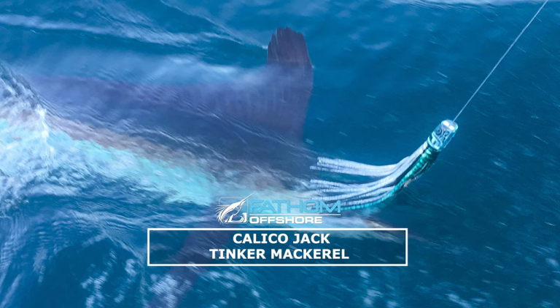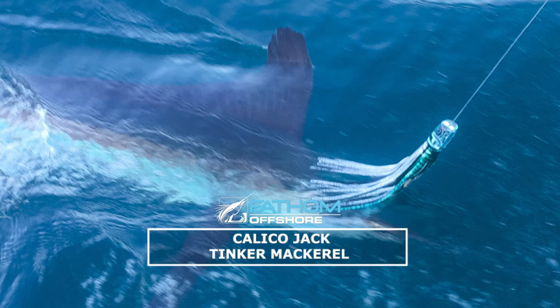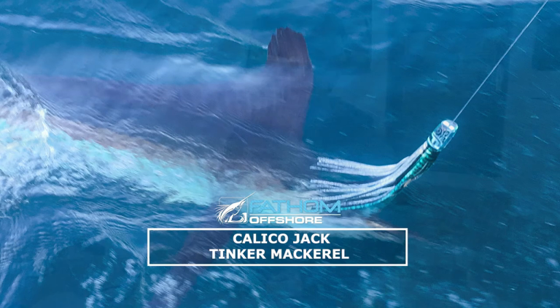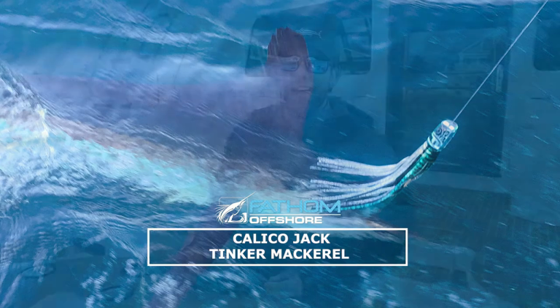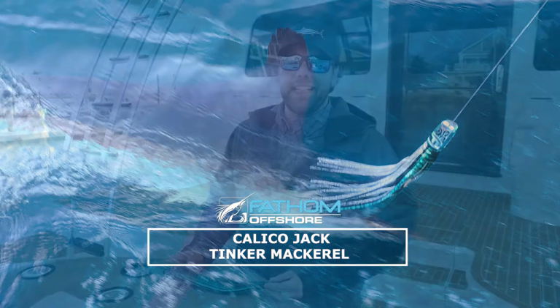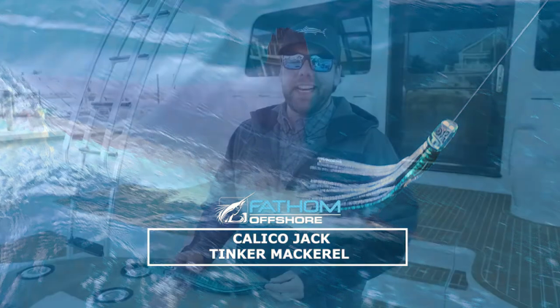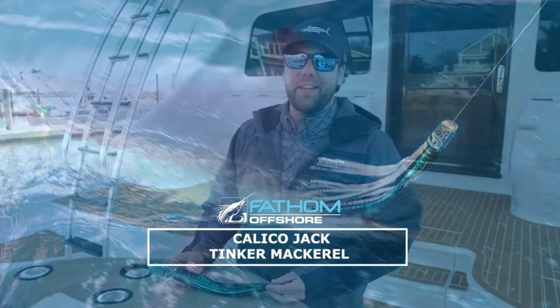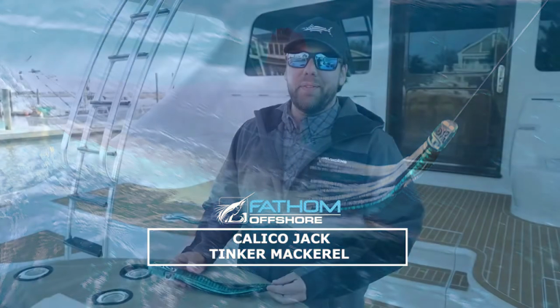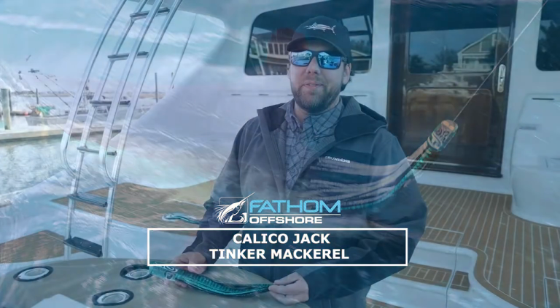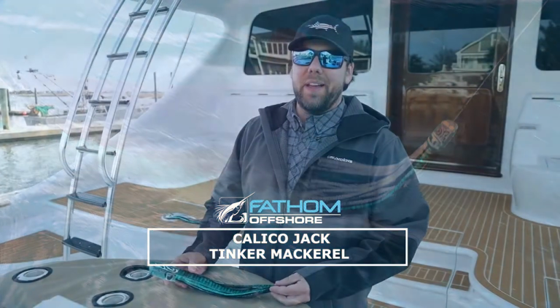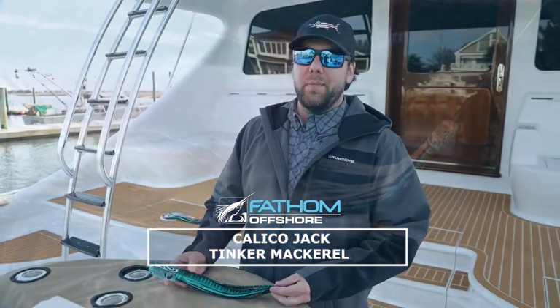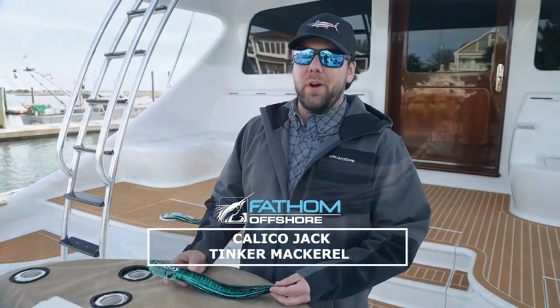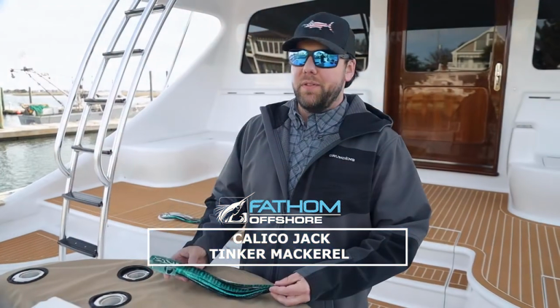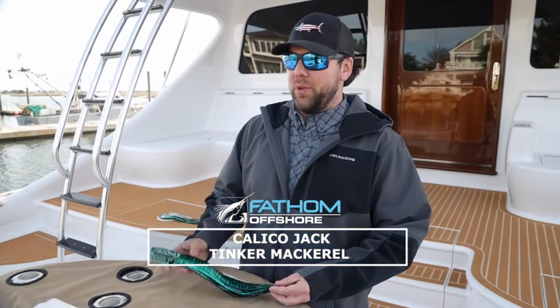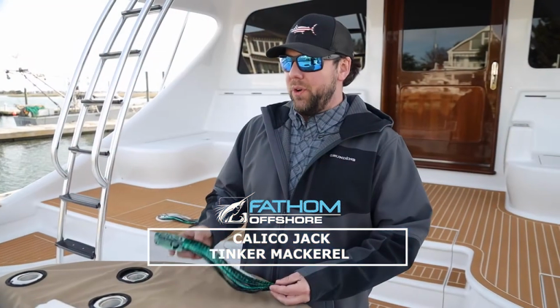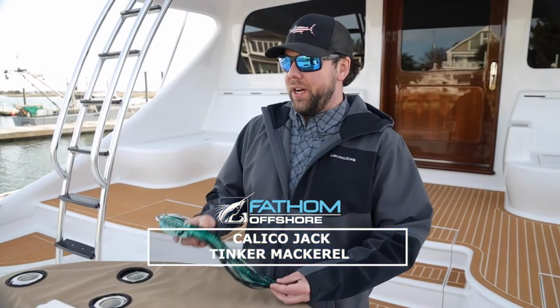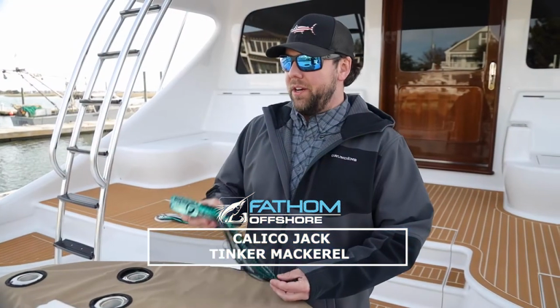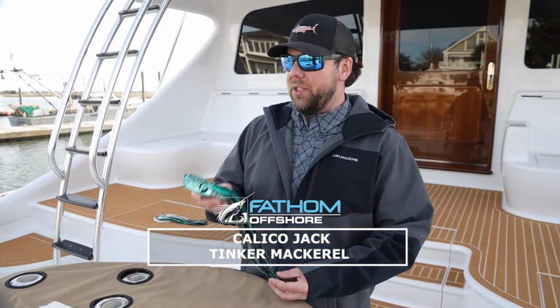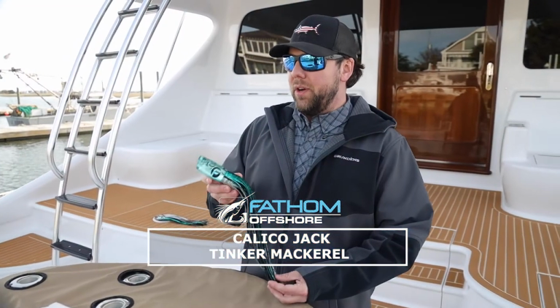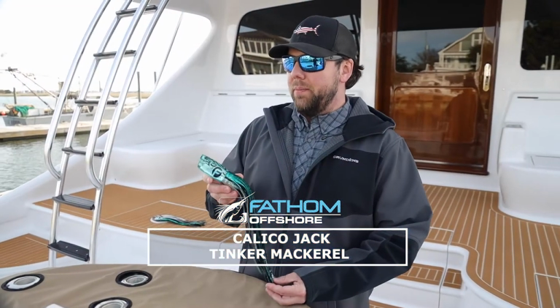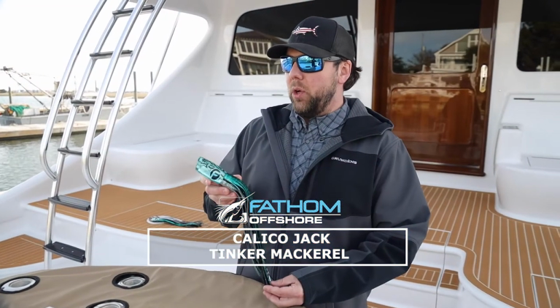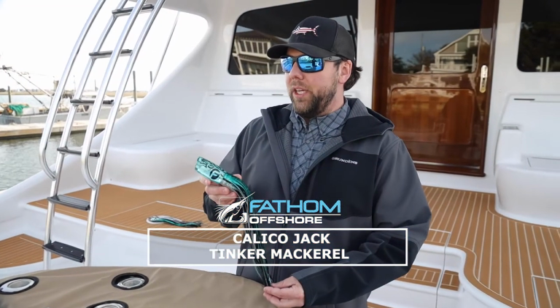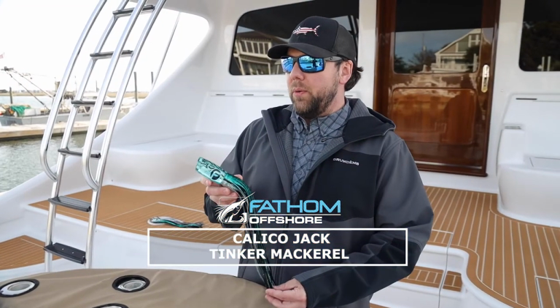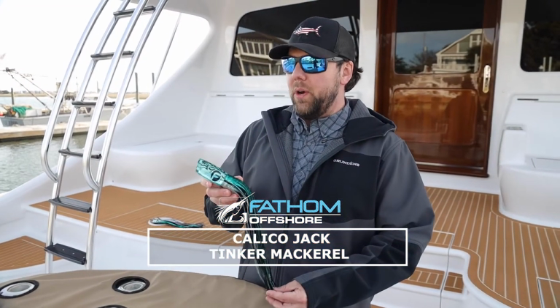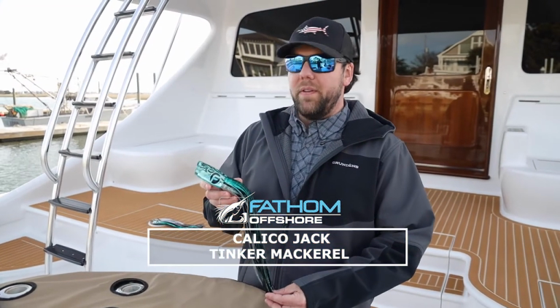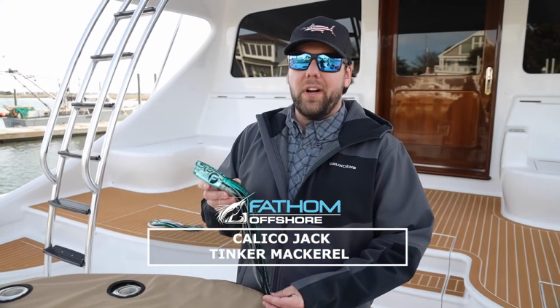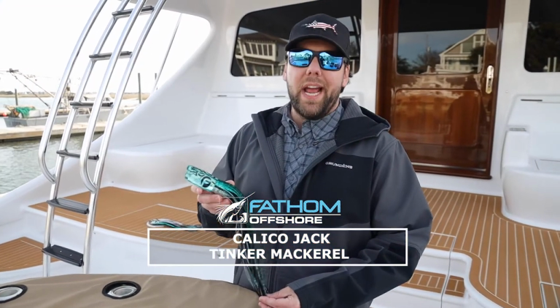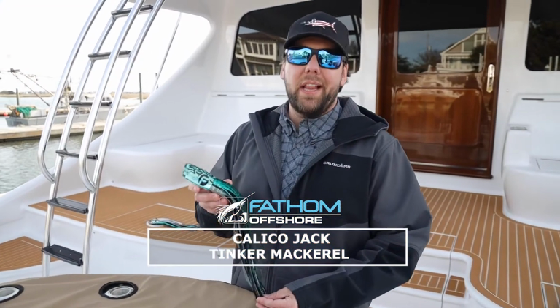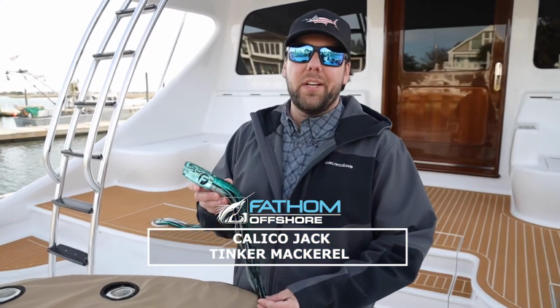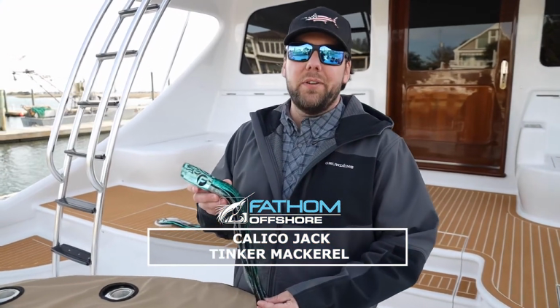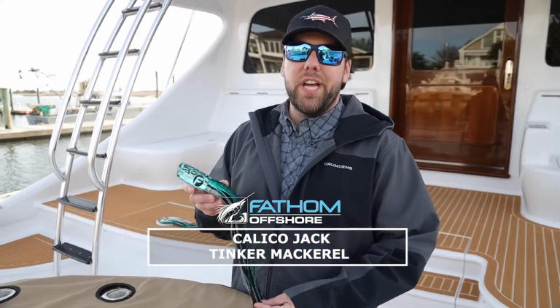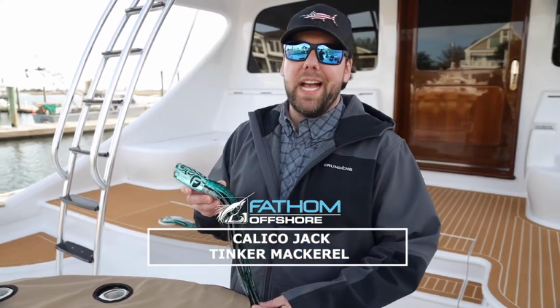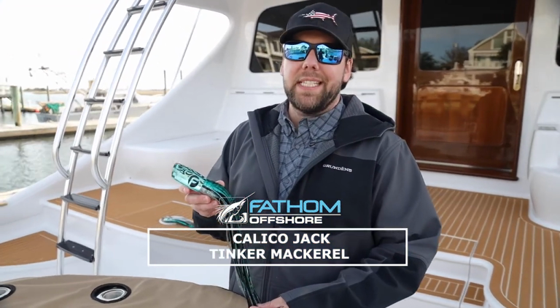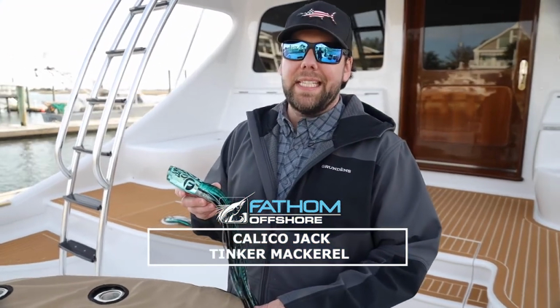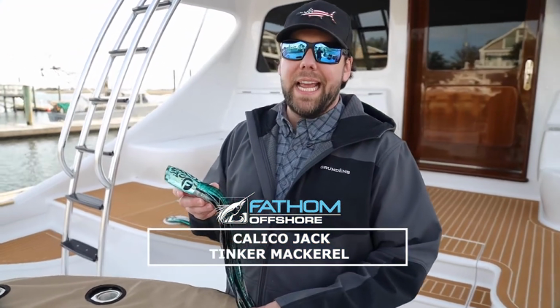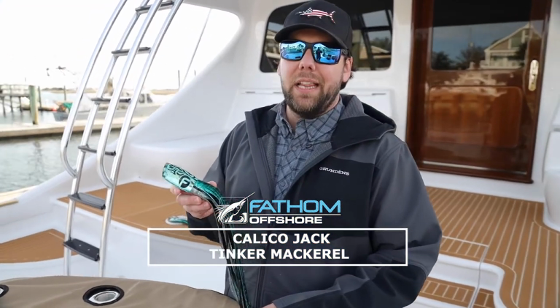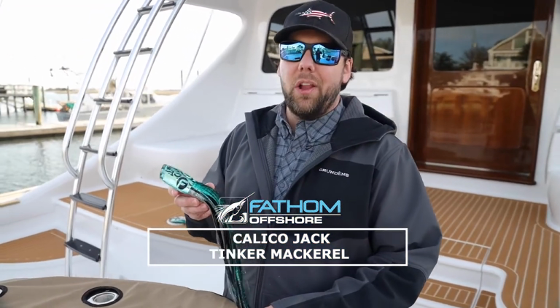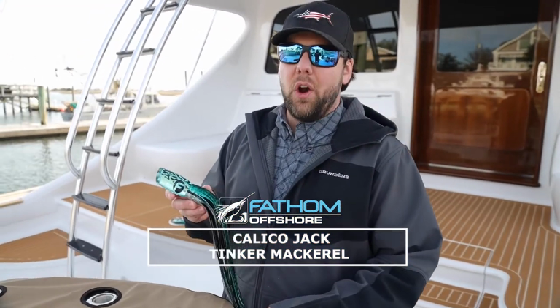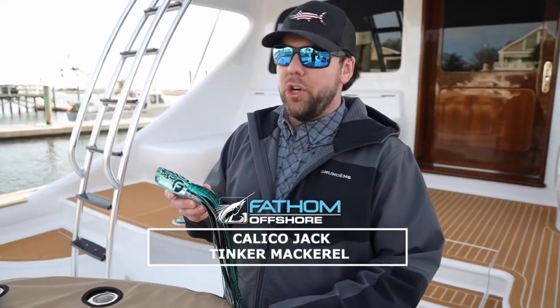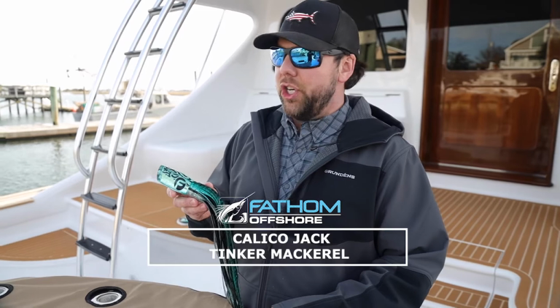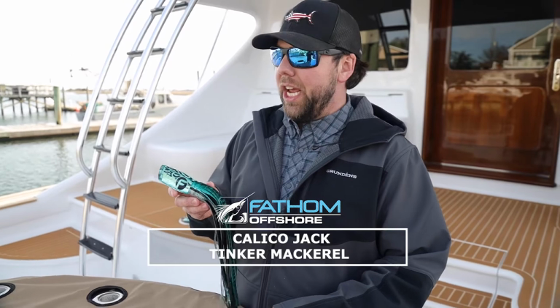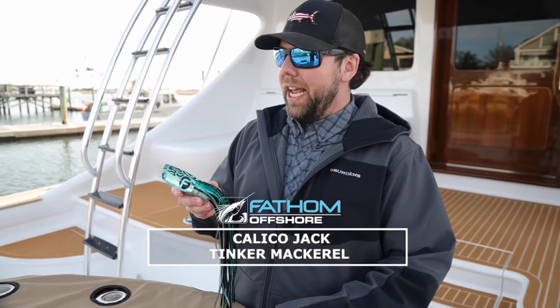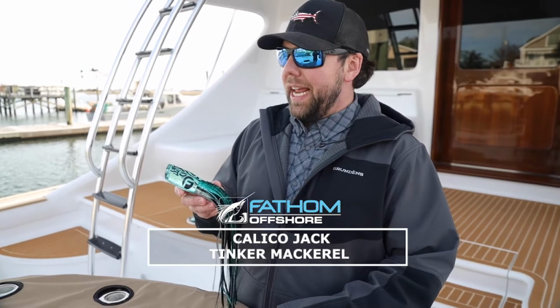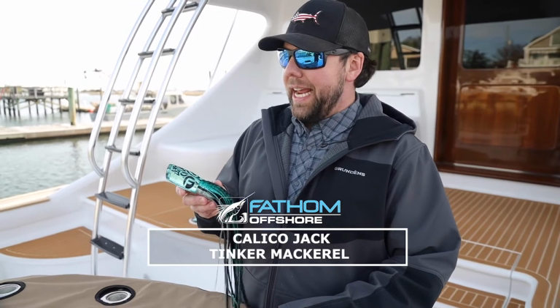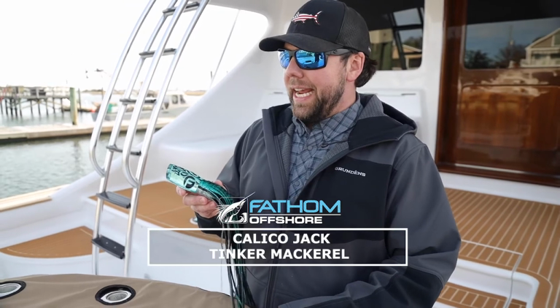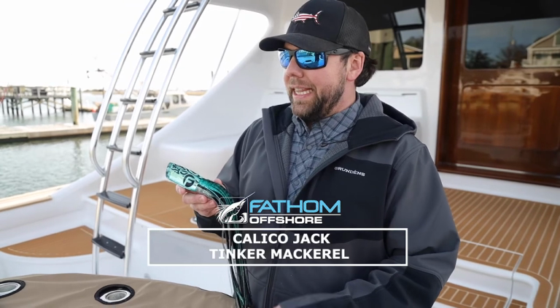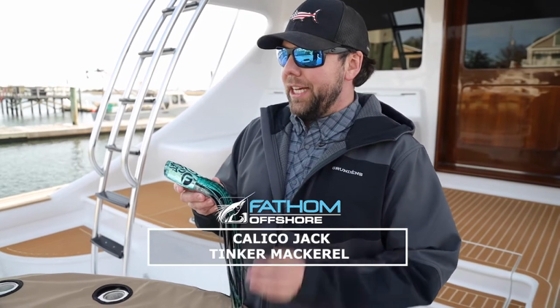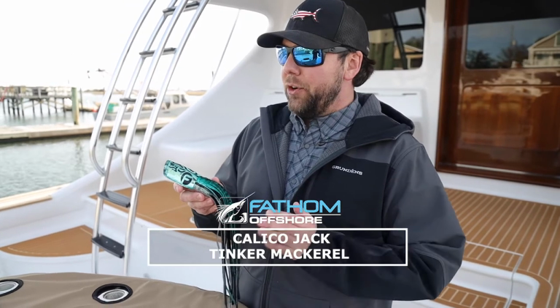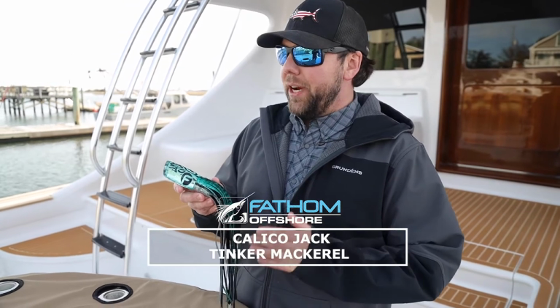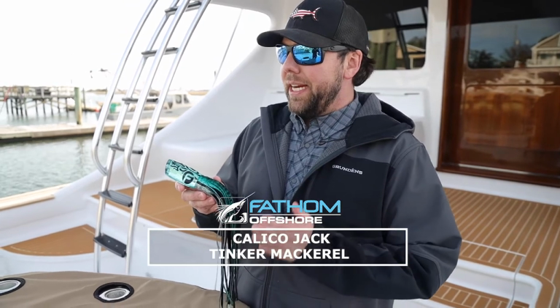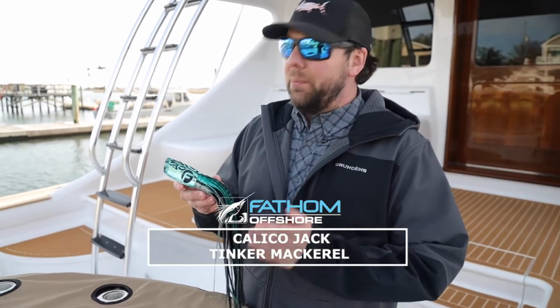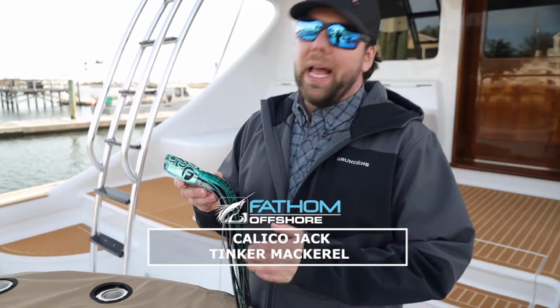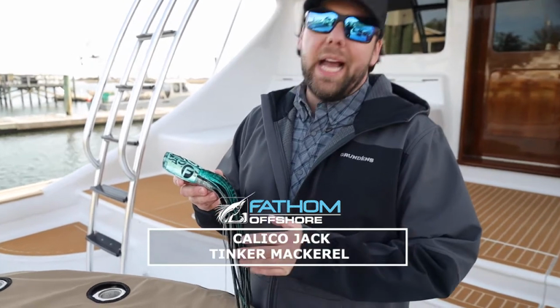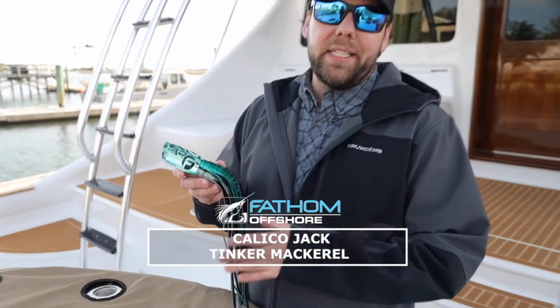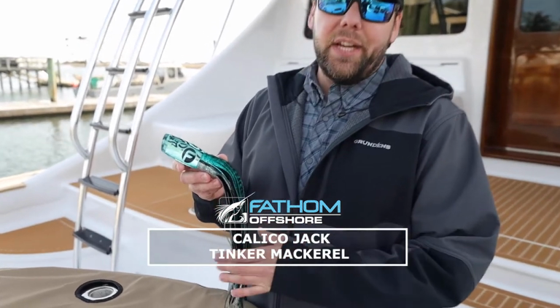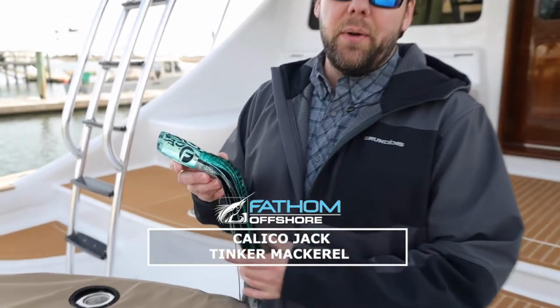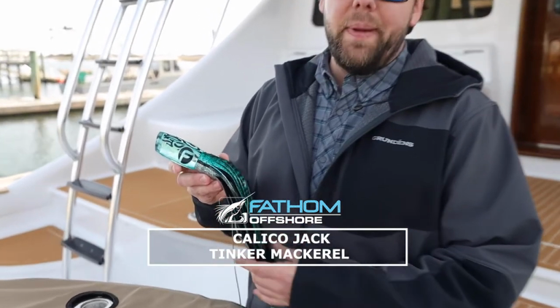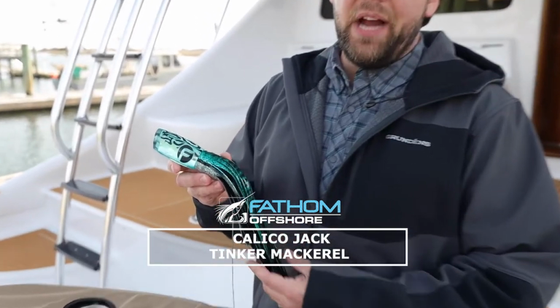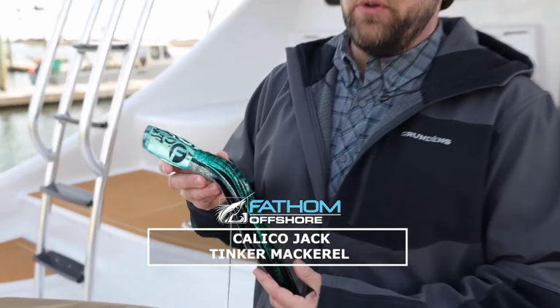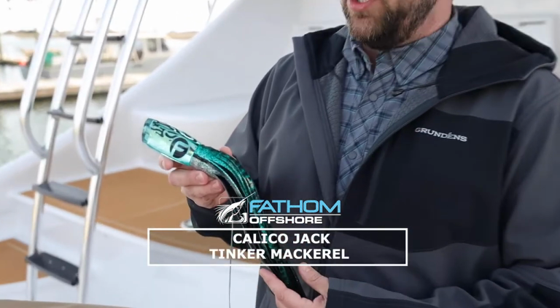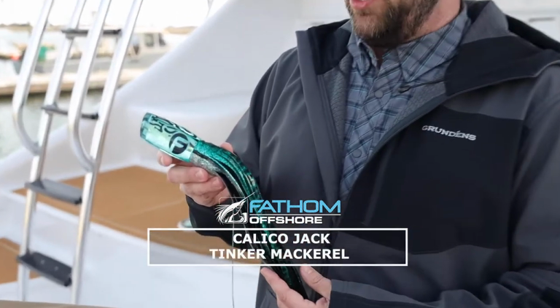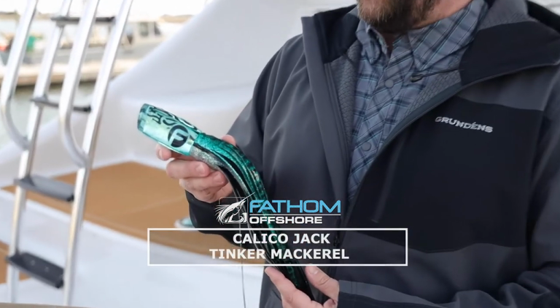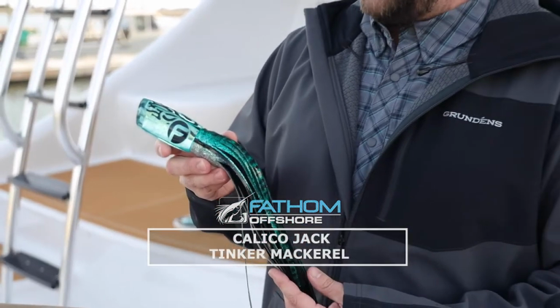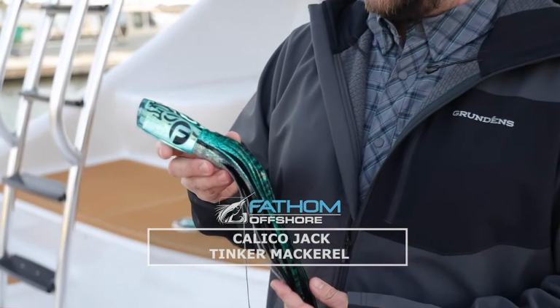Hey guys, Andy with Fathom Offshore here. I'm holding one of our Calico Jack Slant Large in the green and black tinker mackerel colorway.